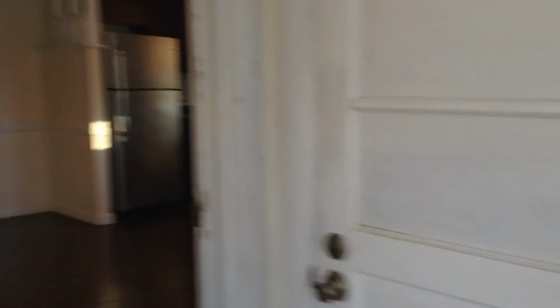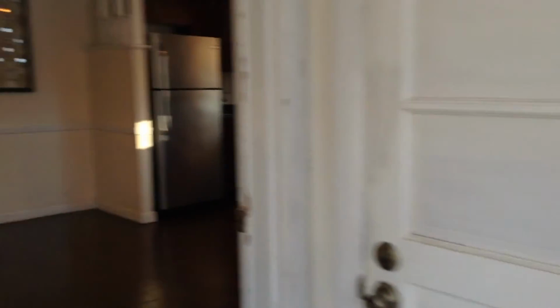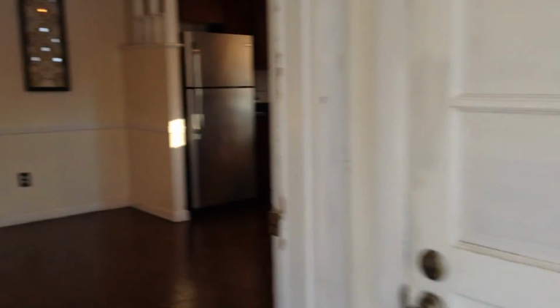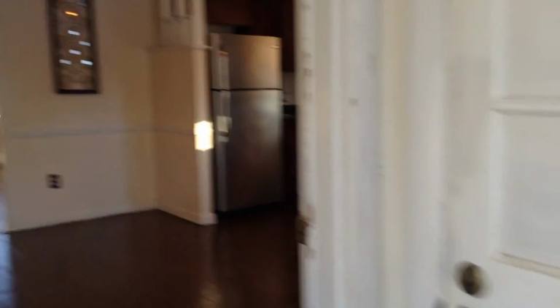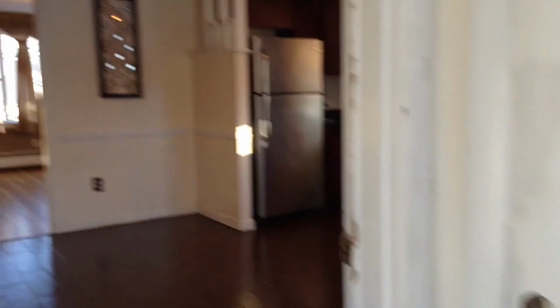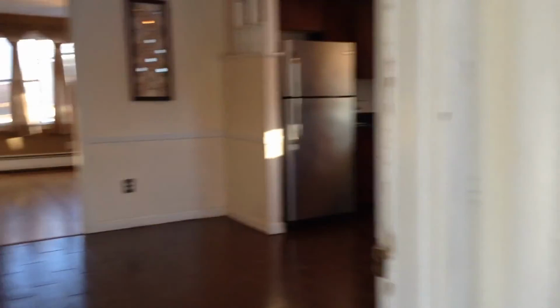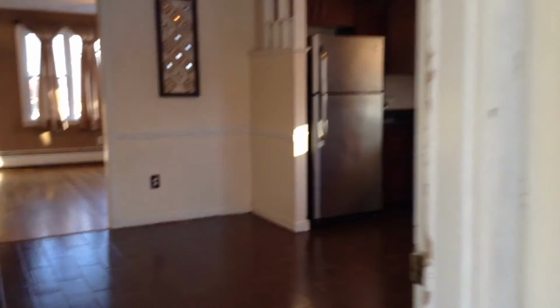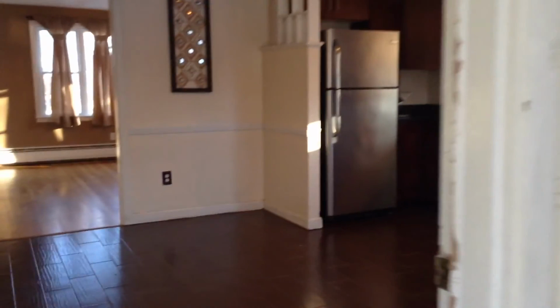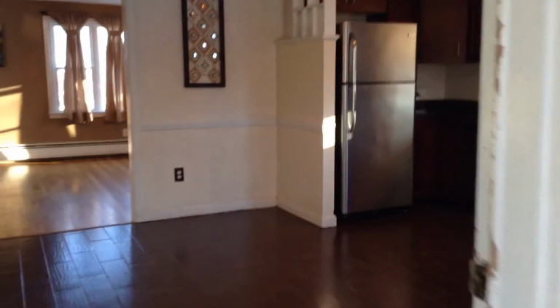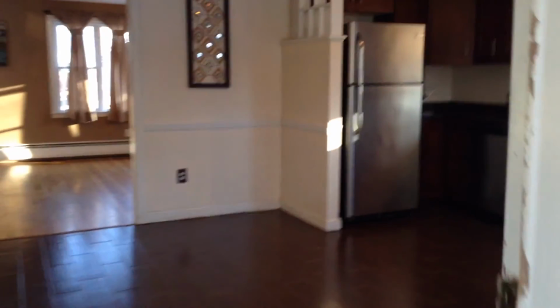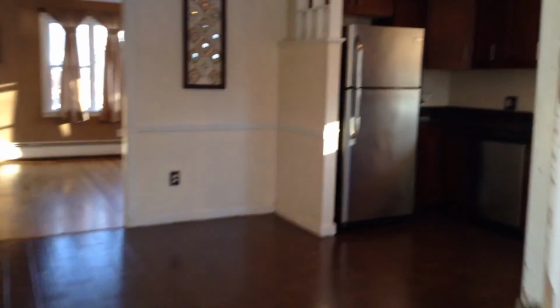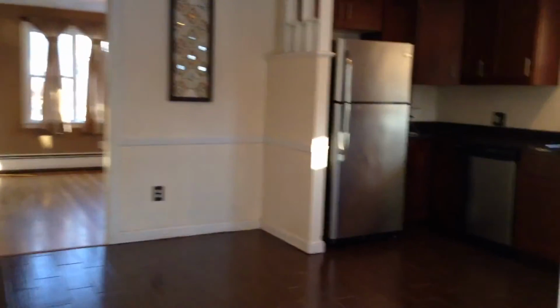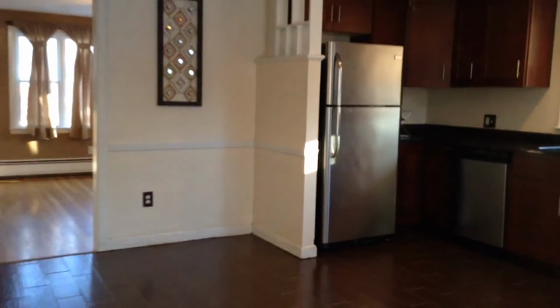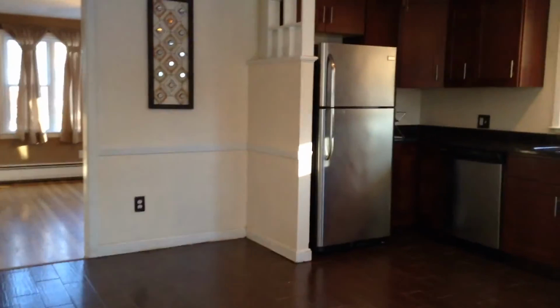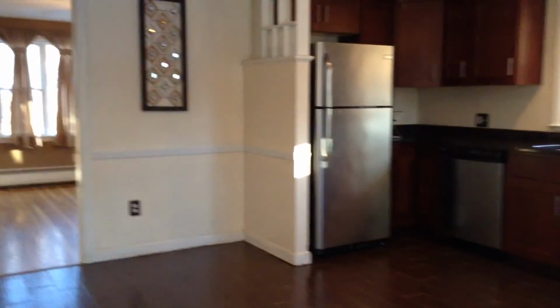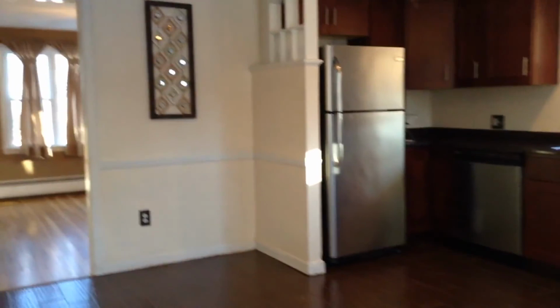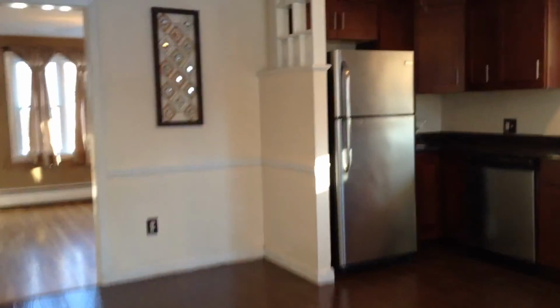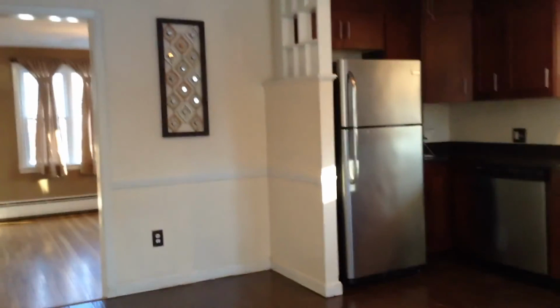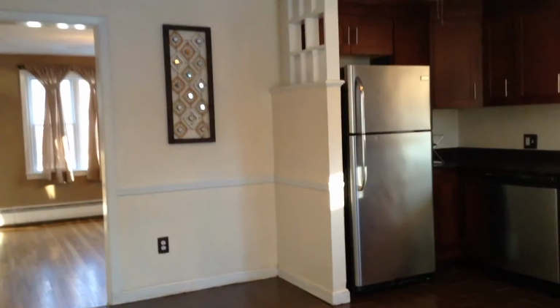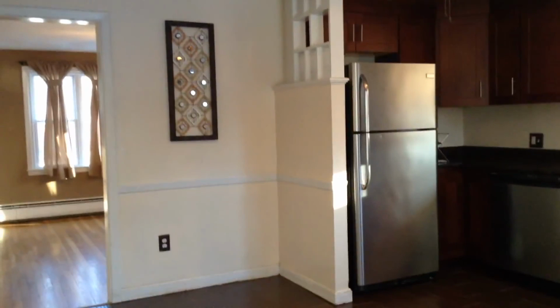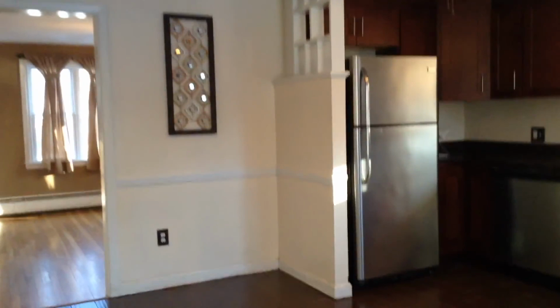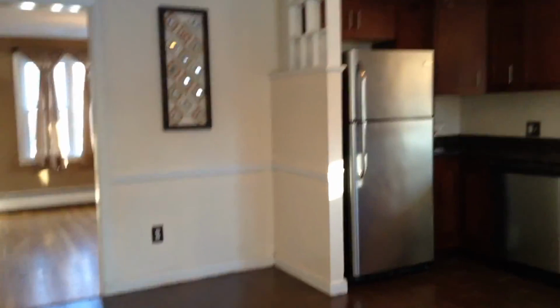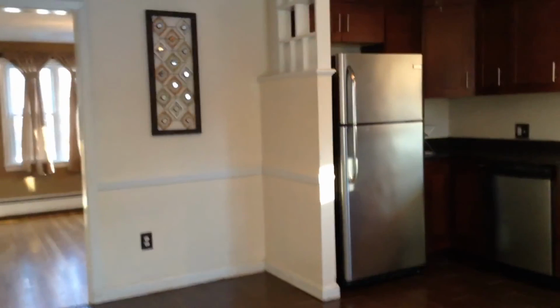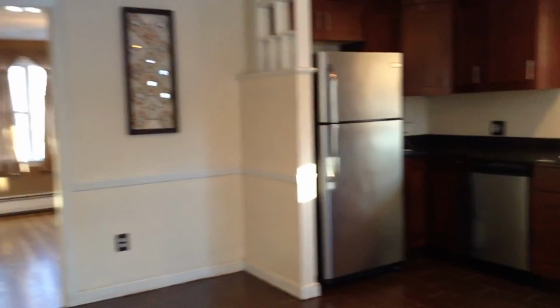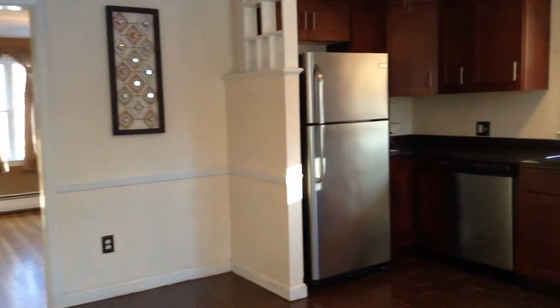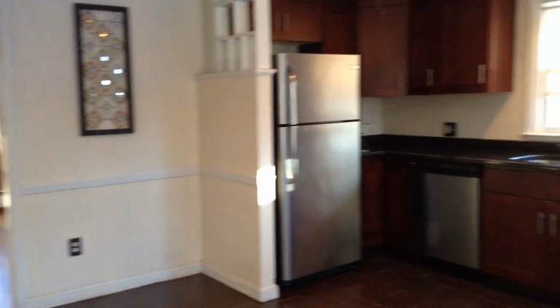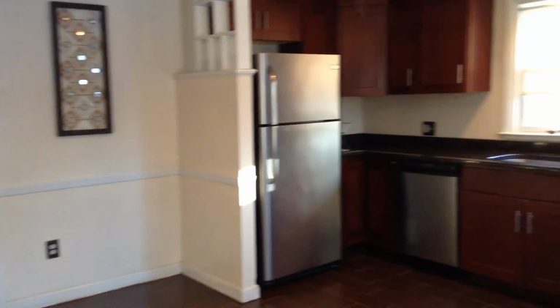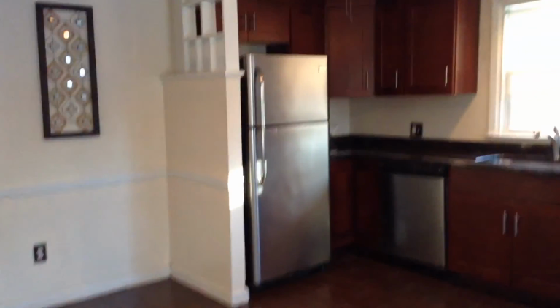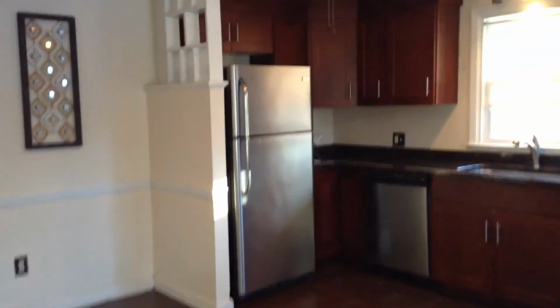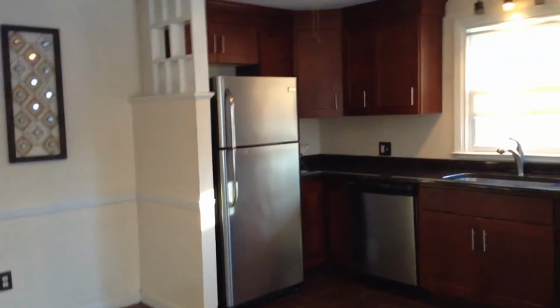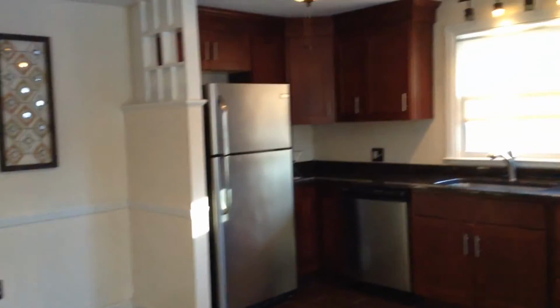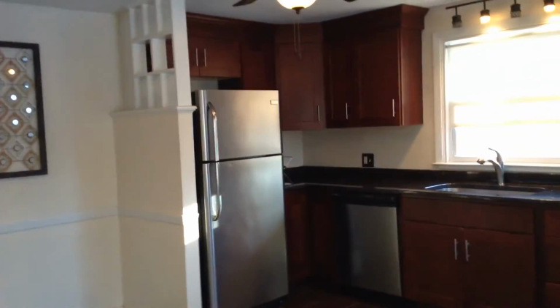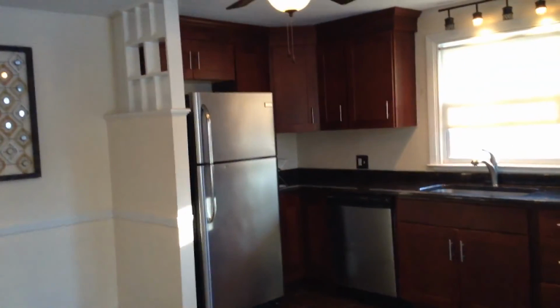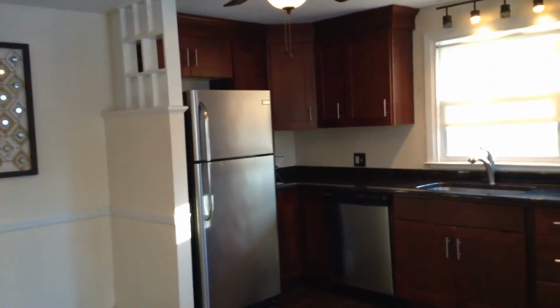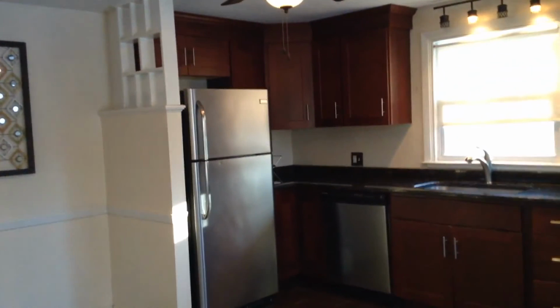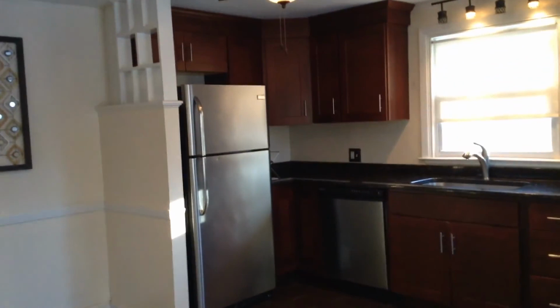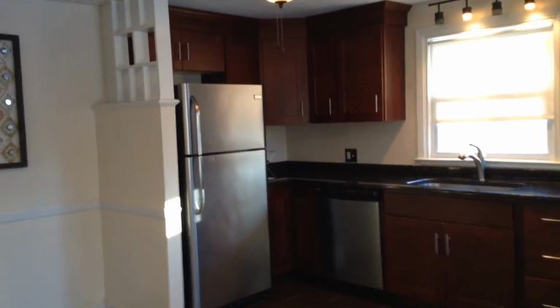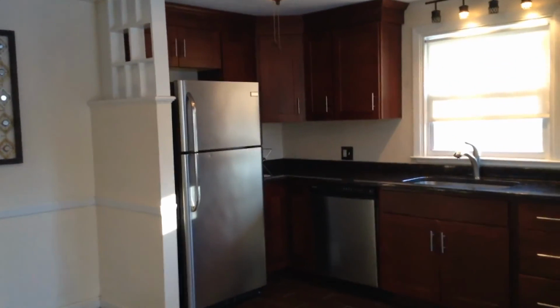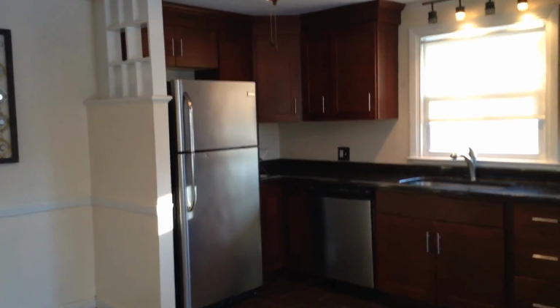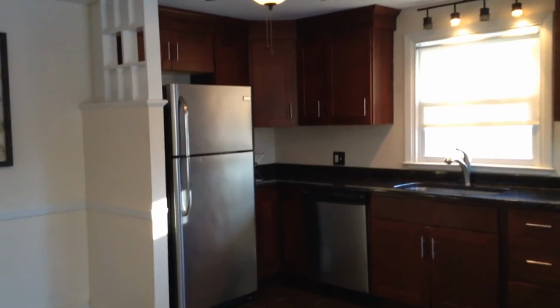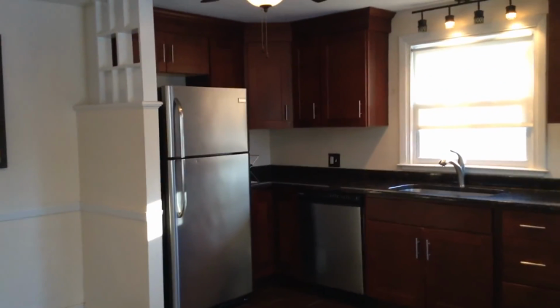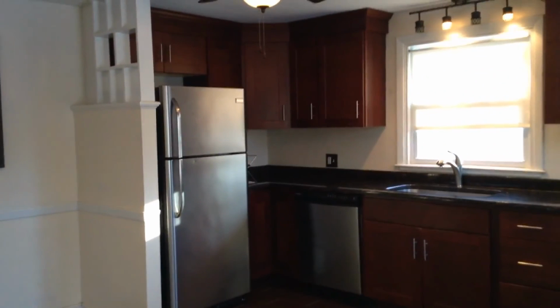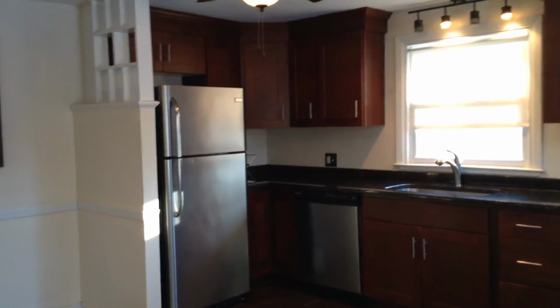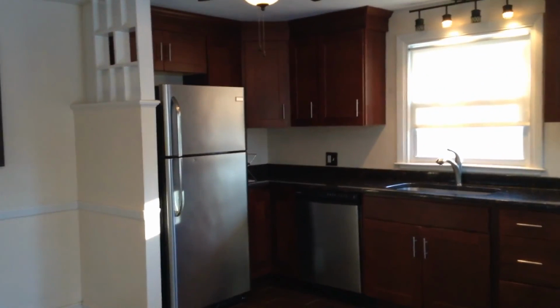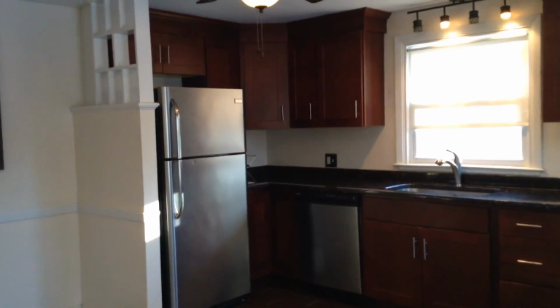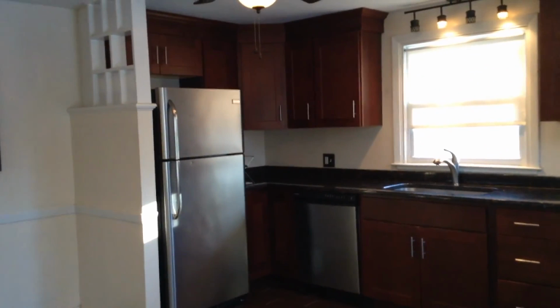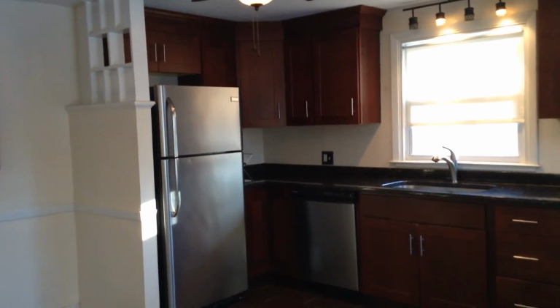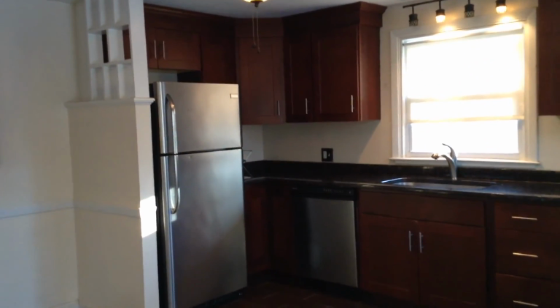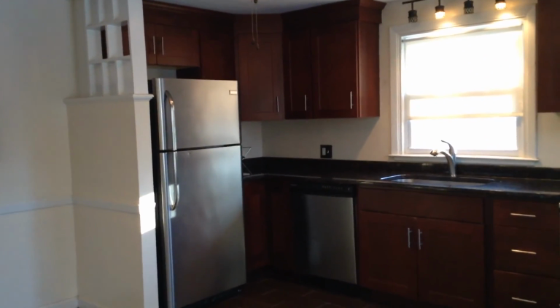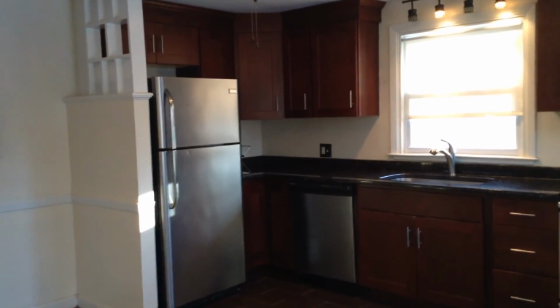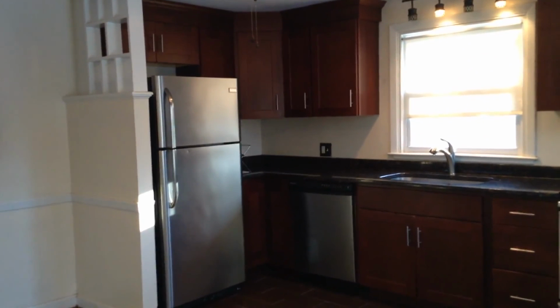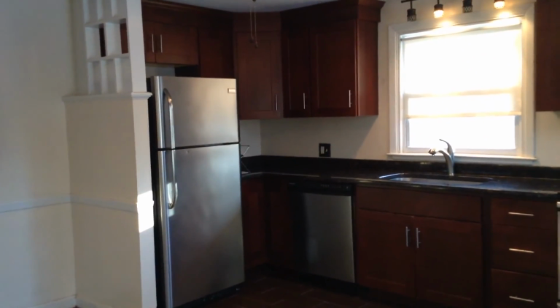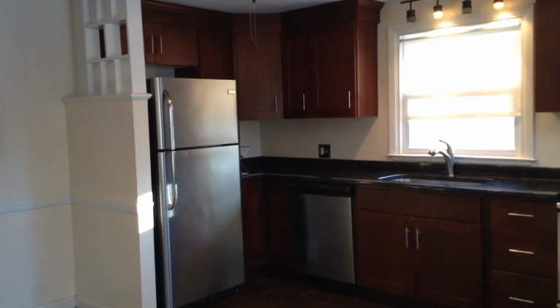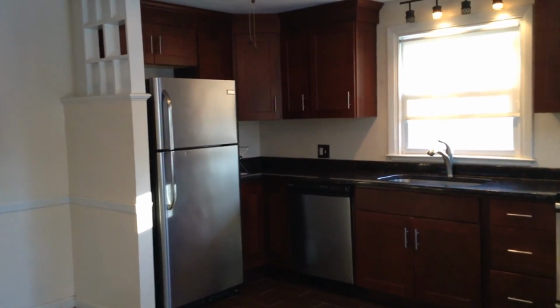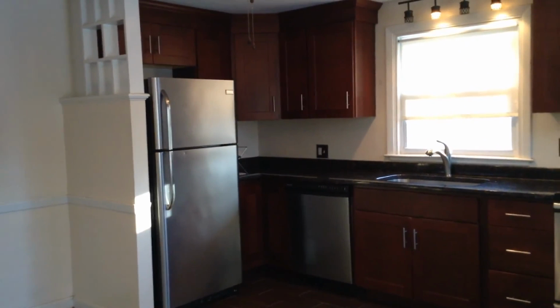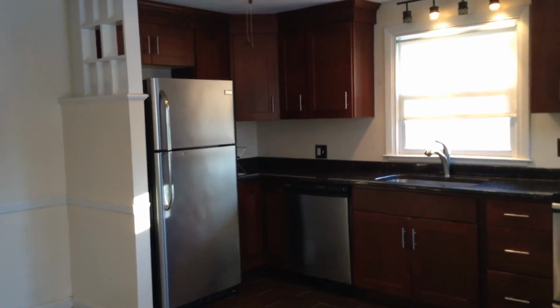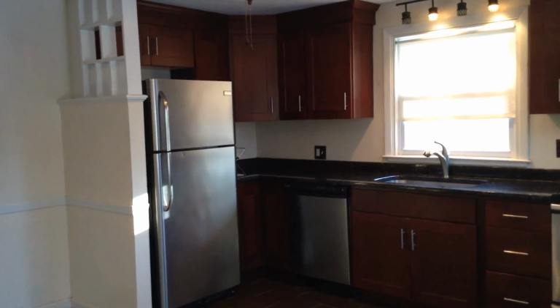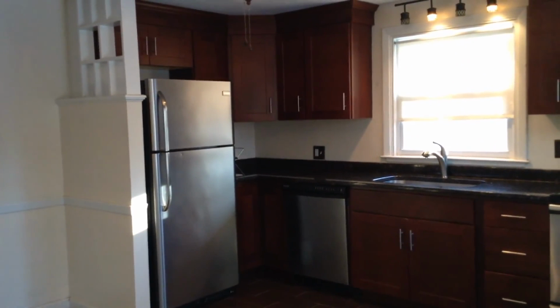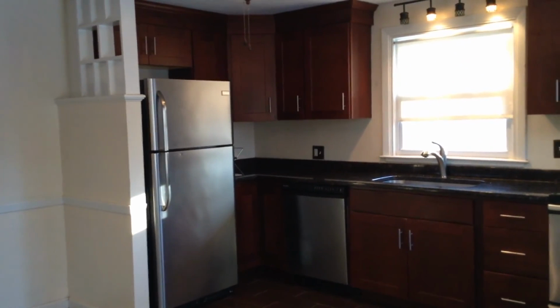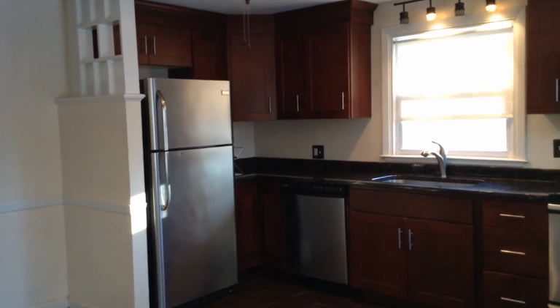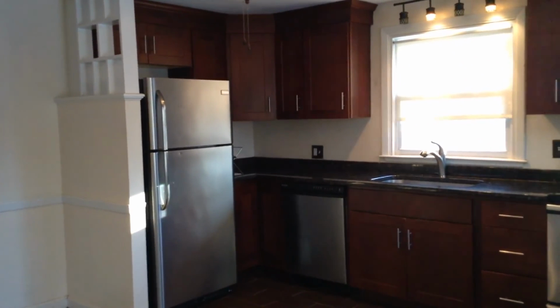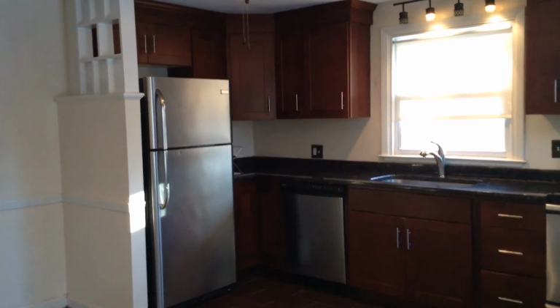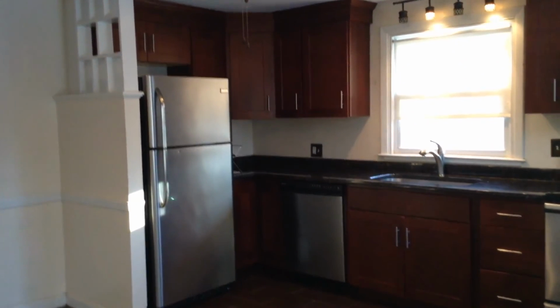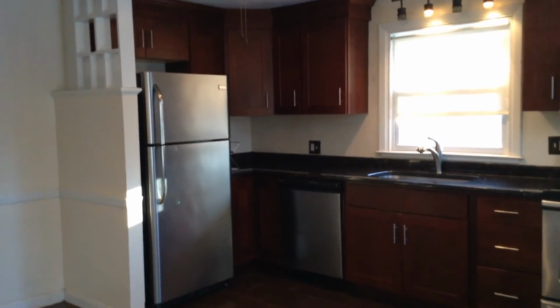Once again, my name is John with Nexus Property Management and we're here at 256 Gentian Avenue, North Providence, Rhode Island.